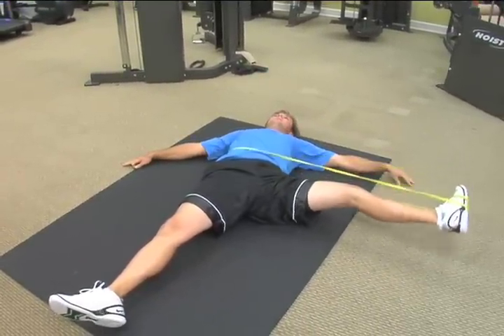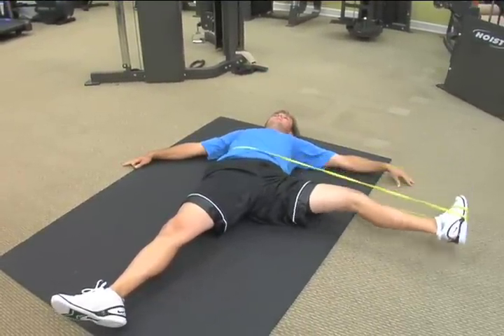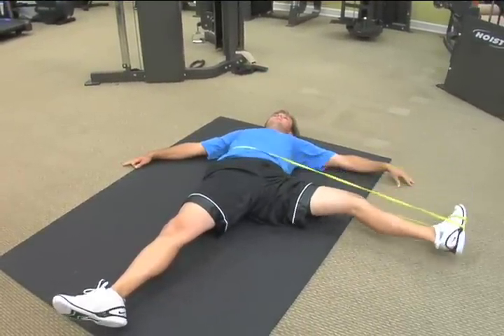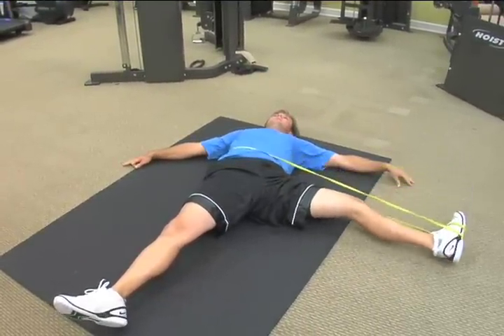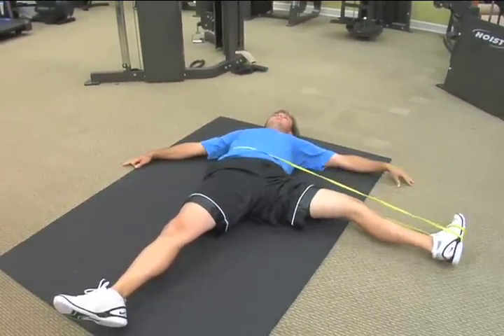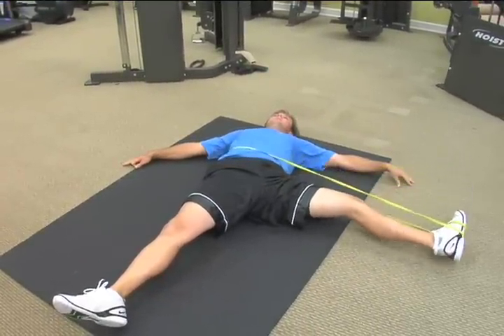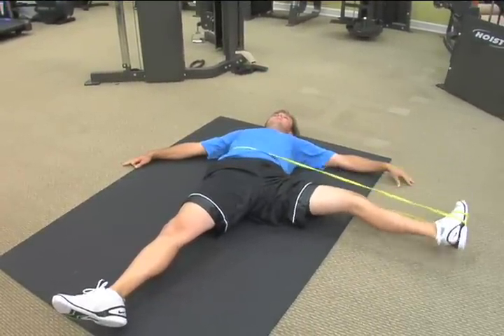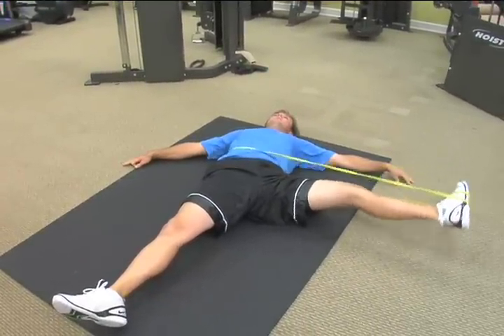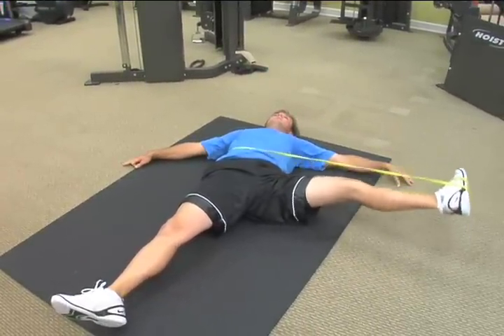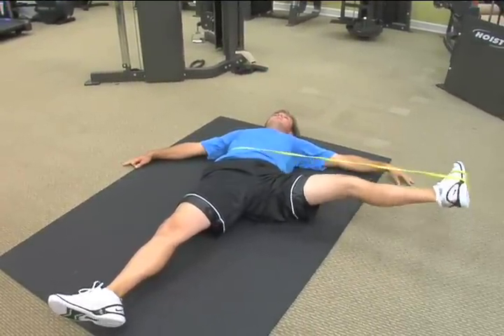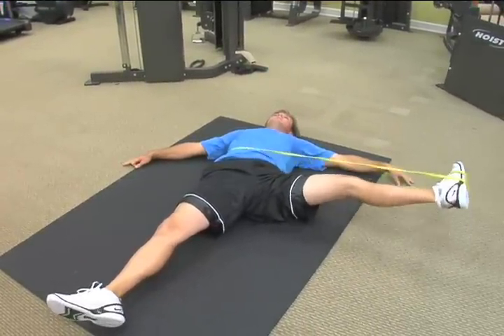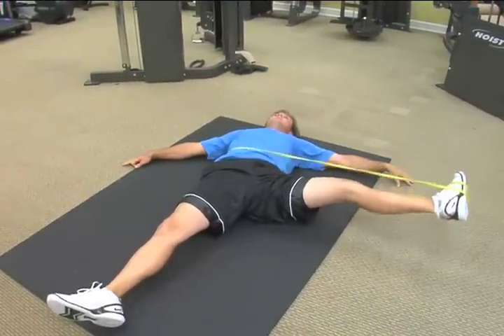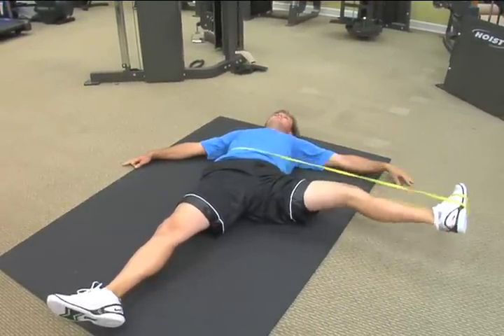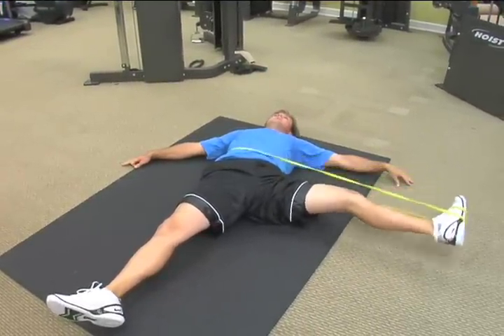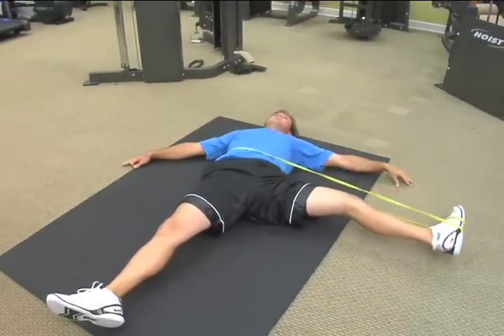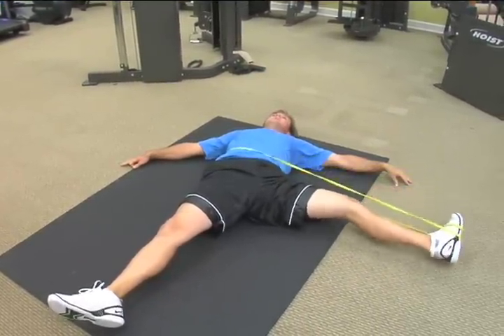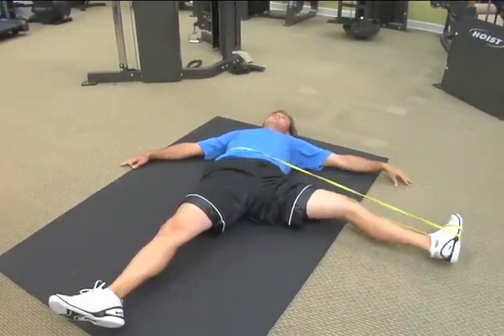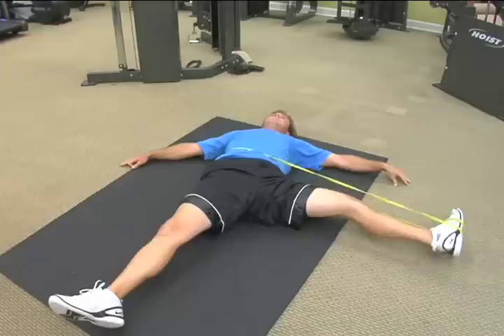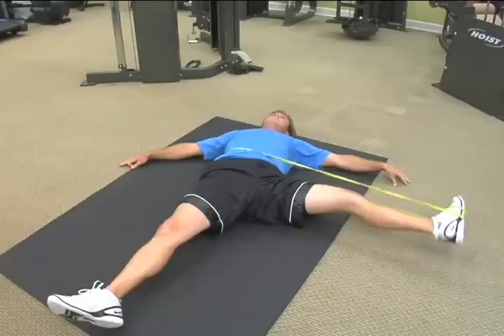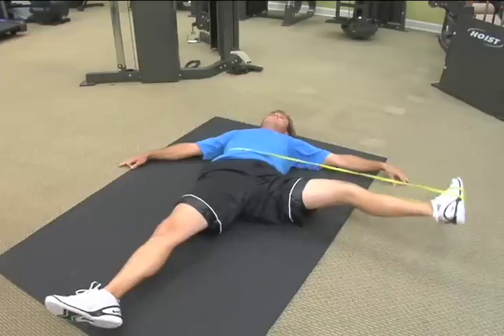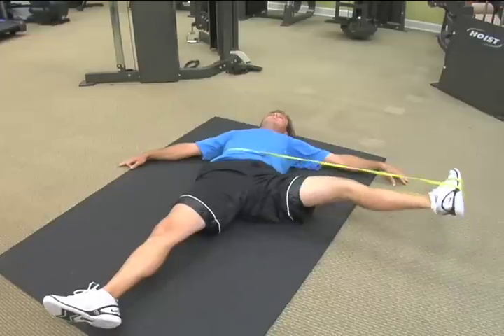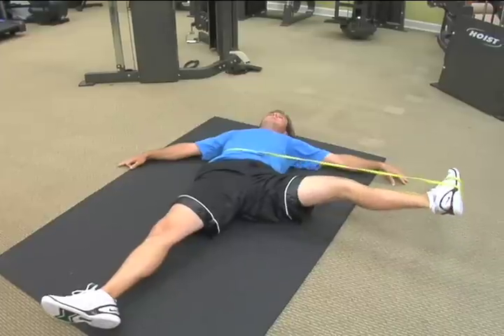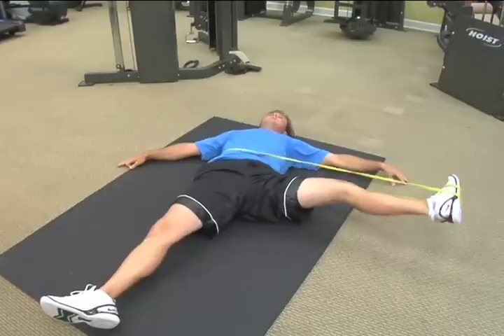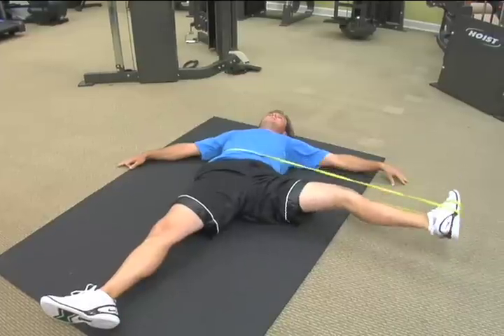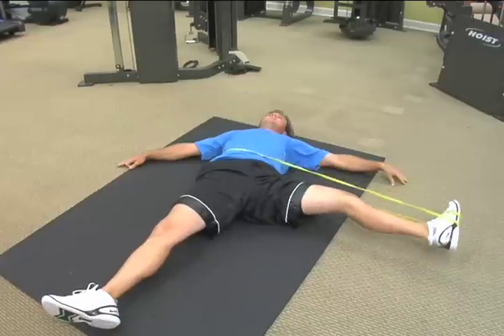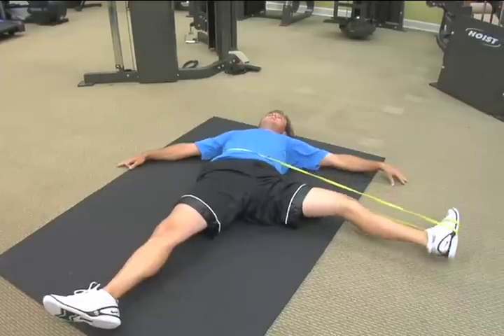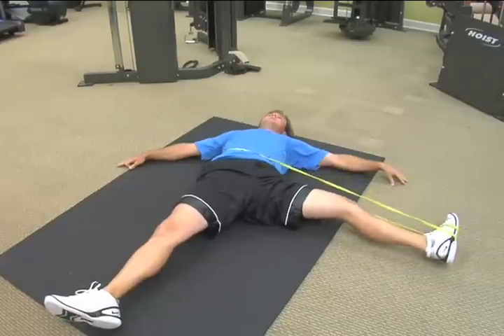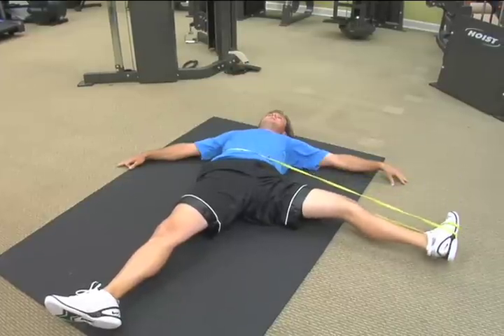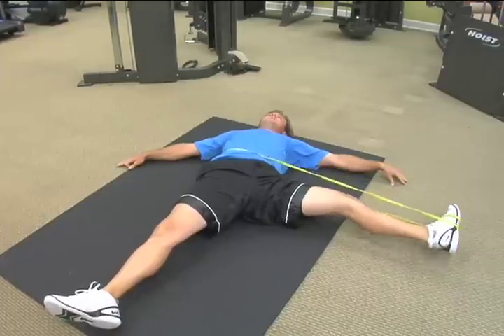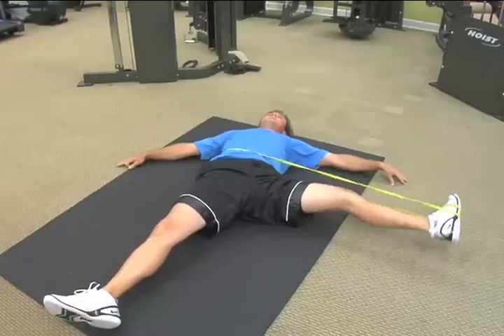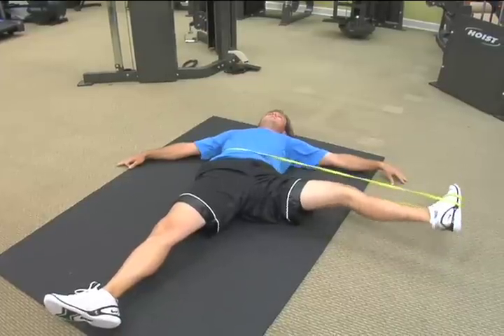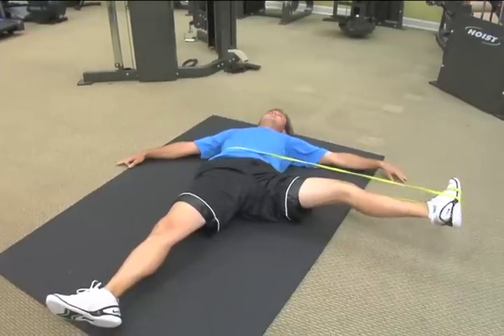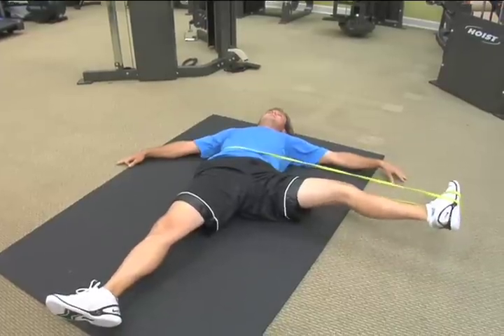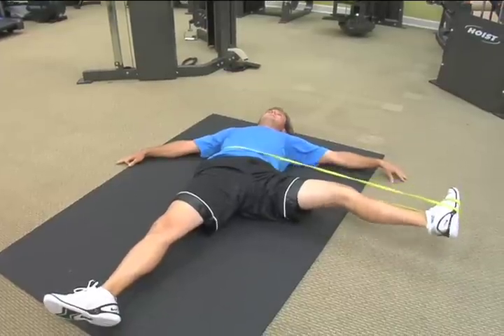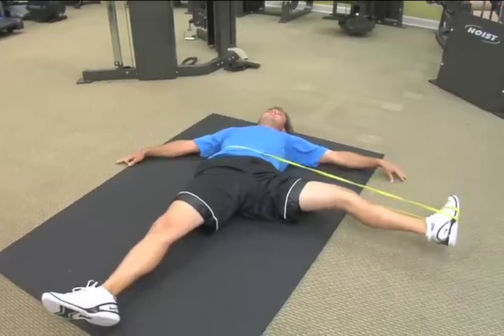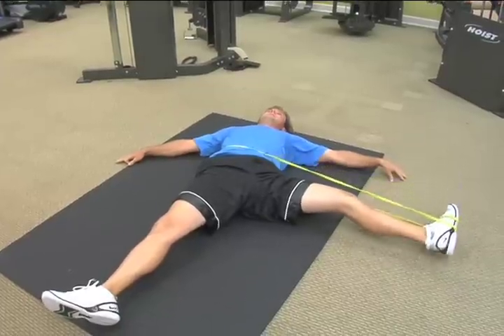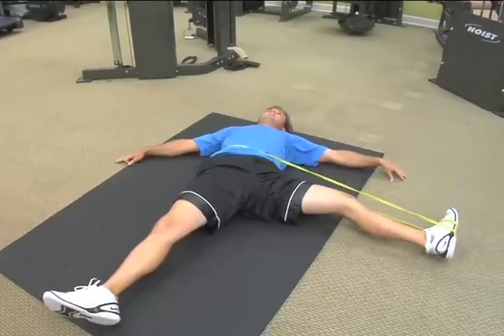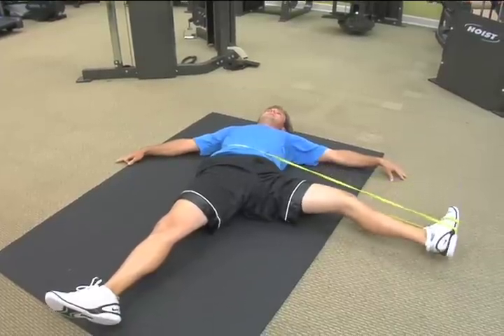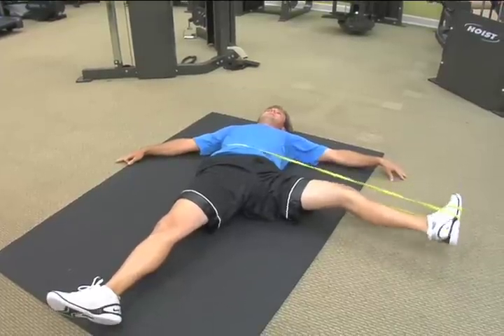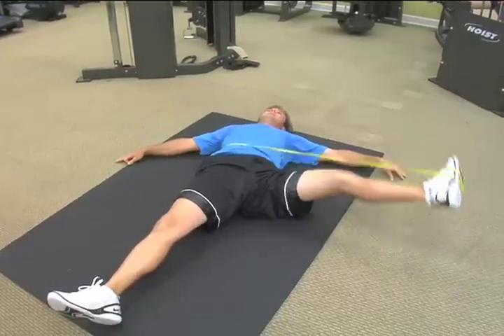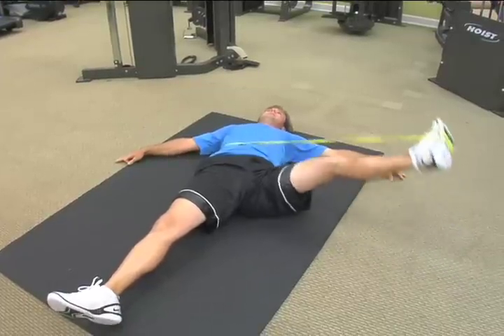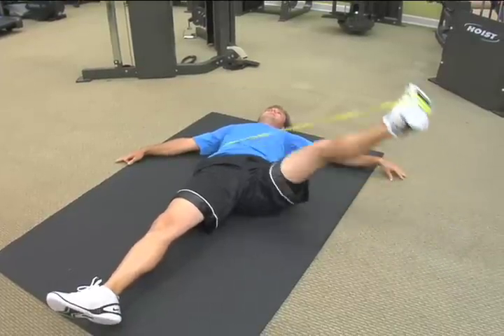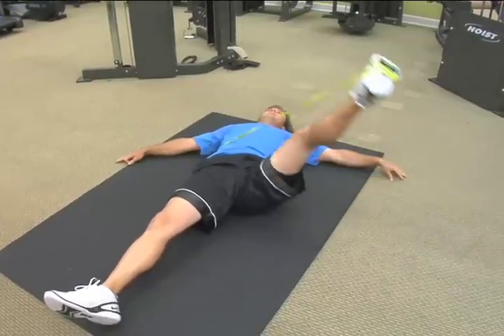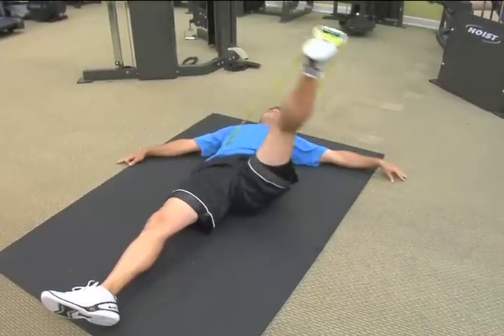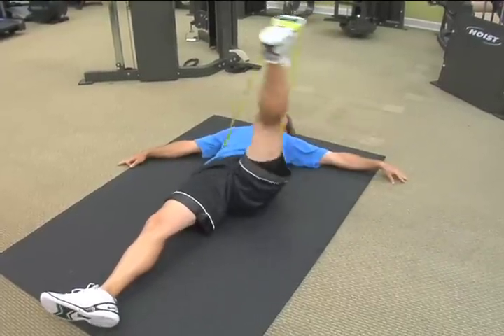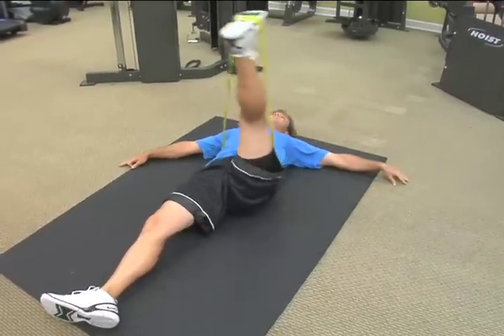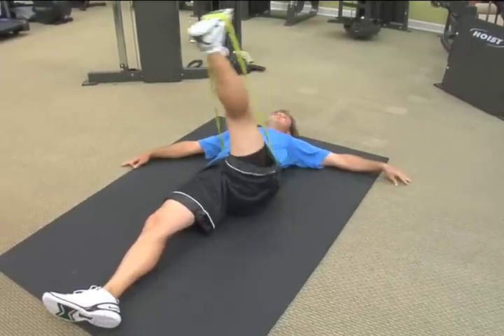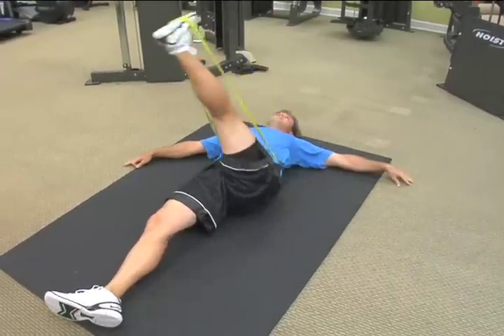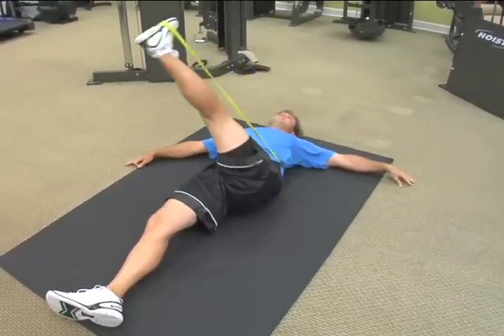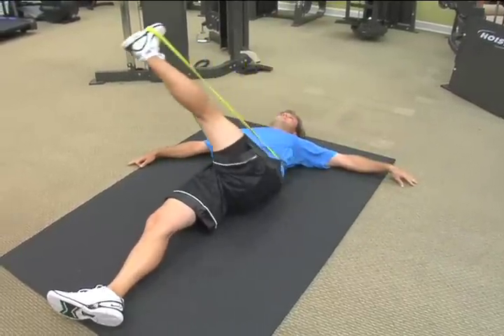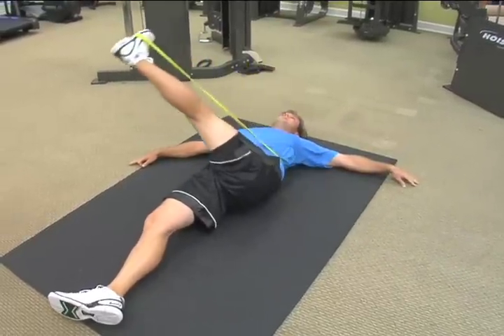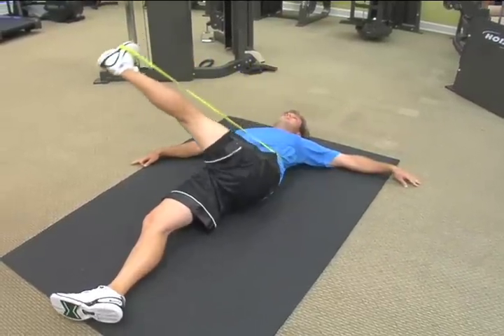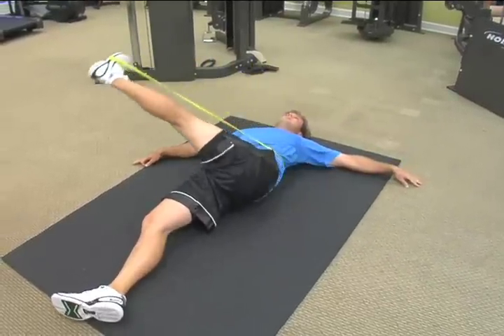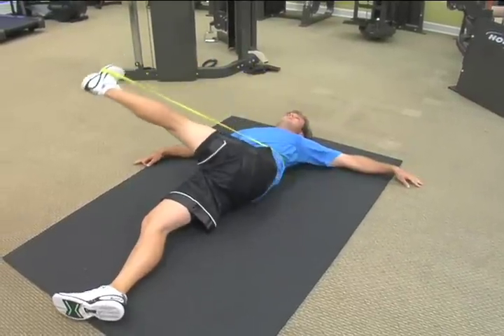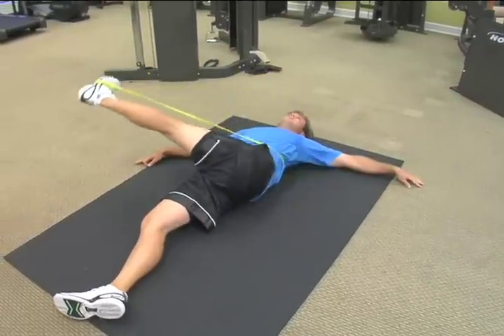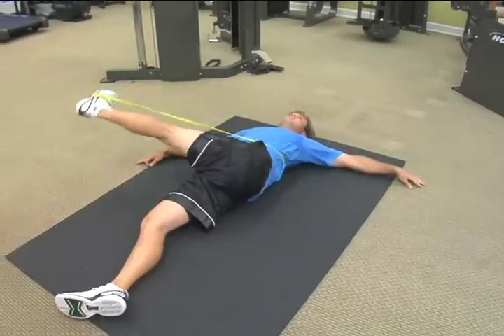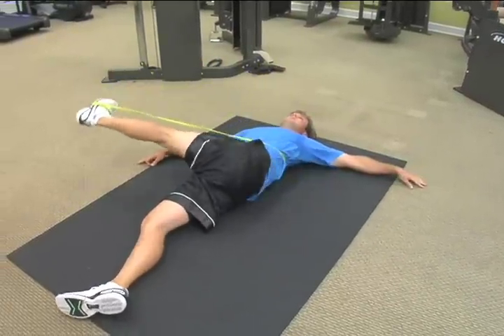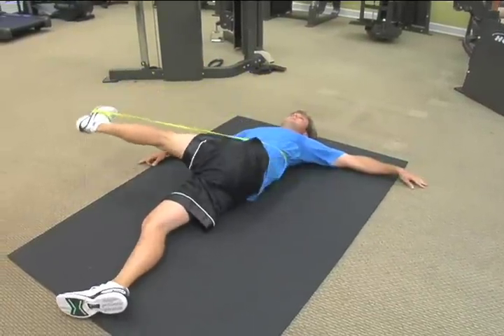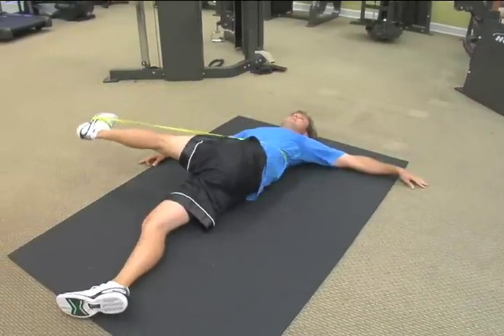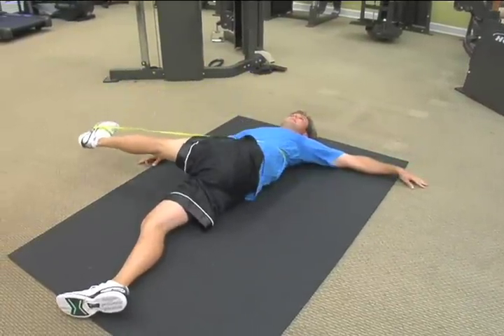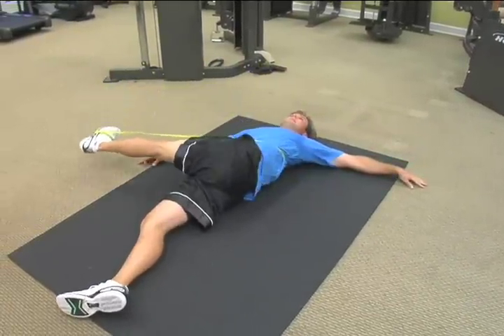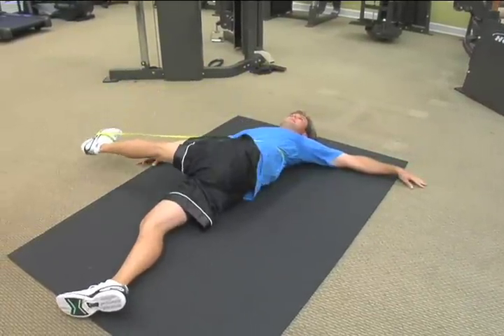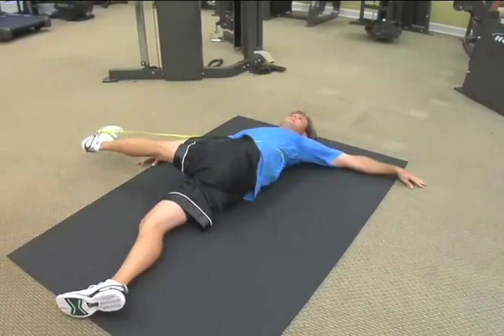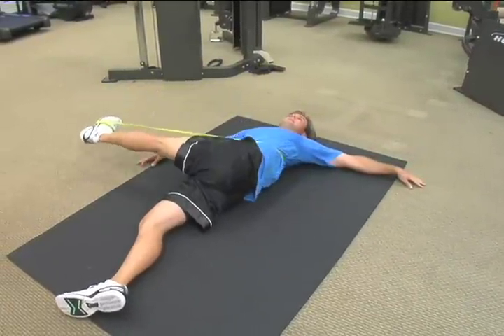It's very important to keep concentrating on your breathing throughout this whole exercise.